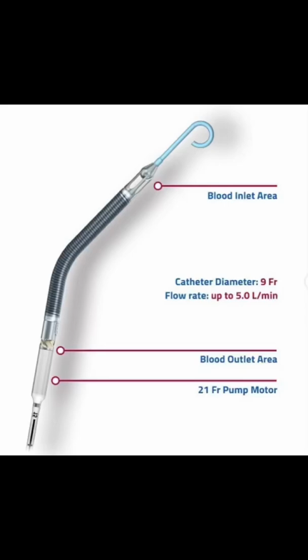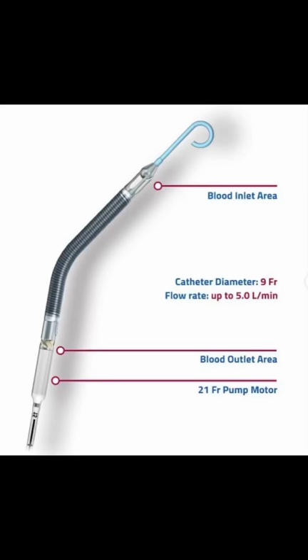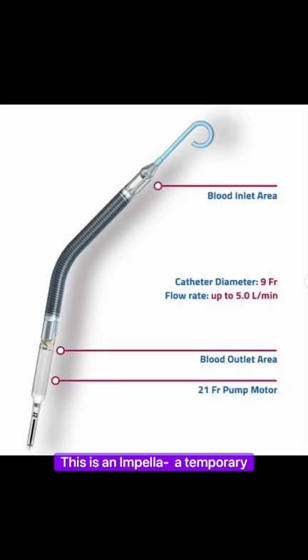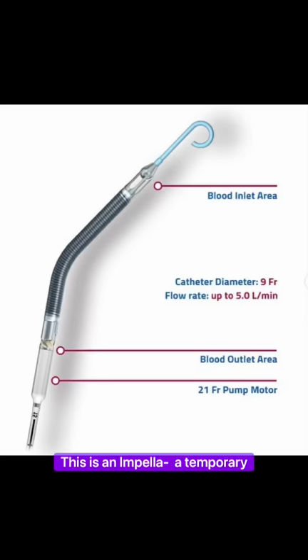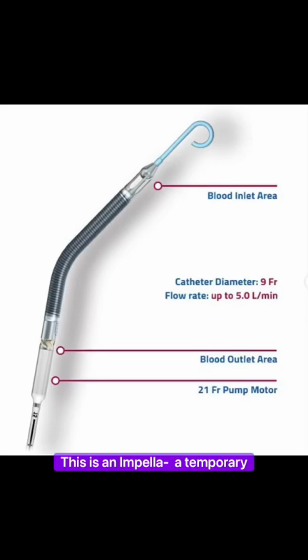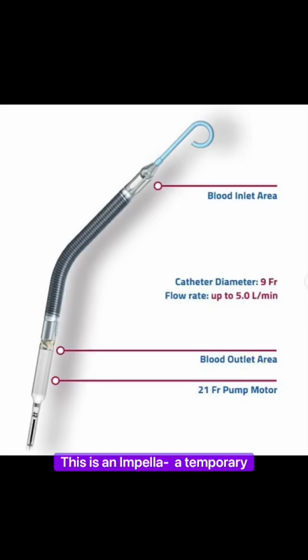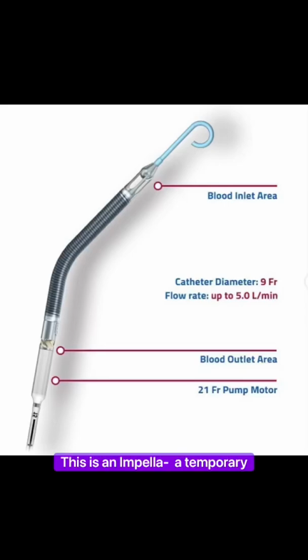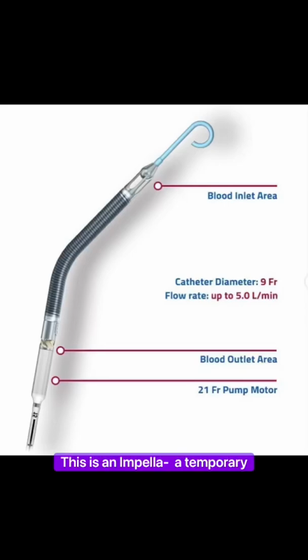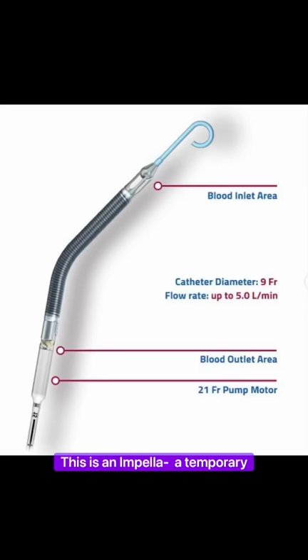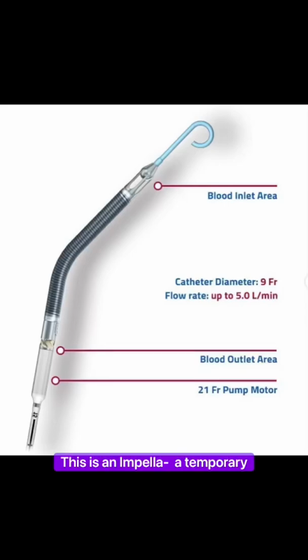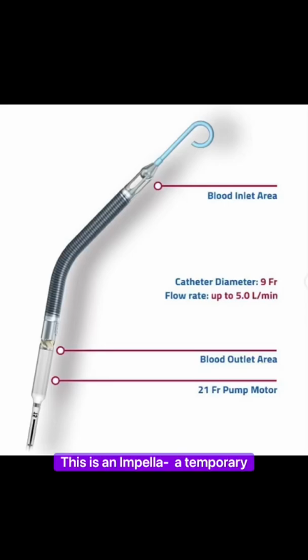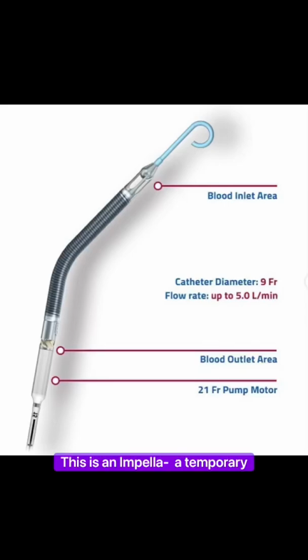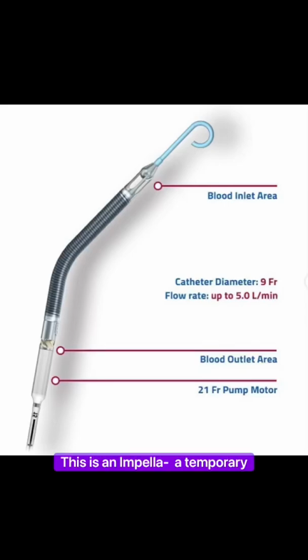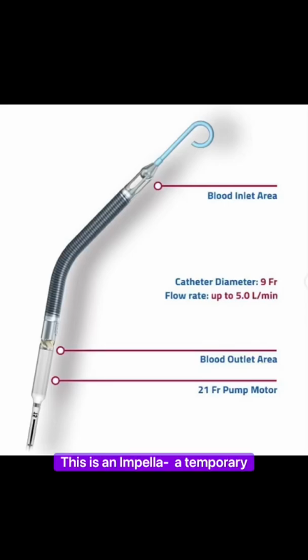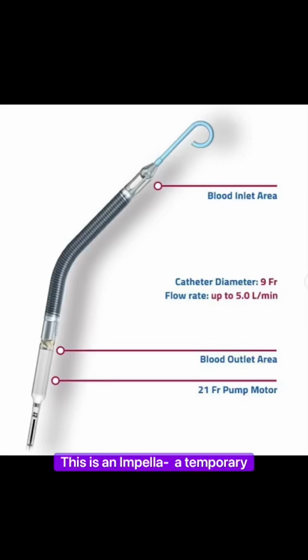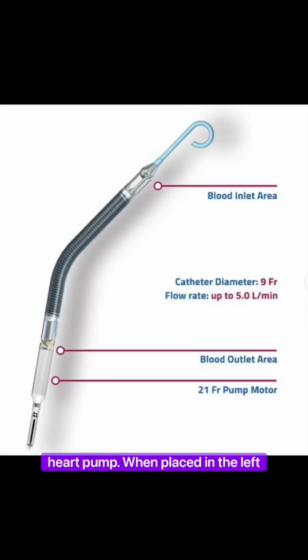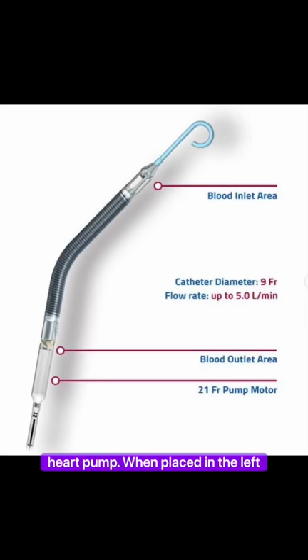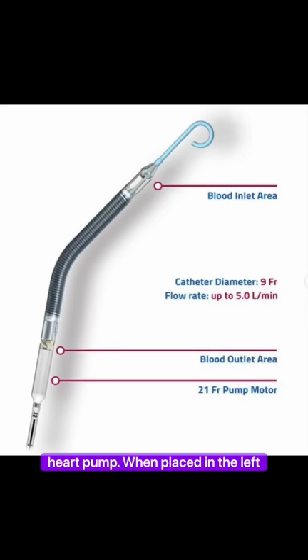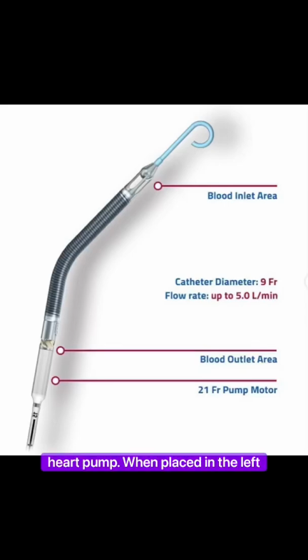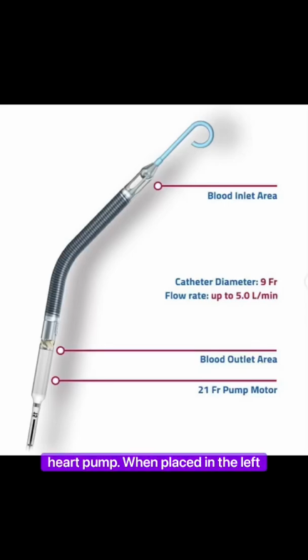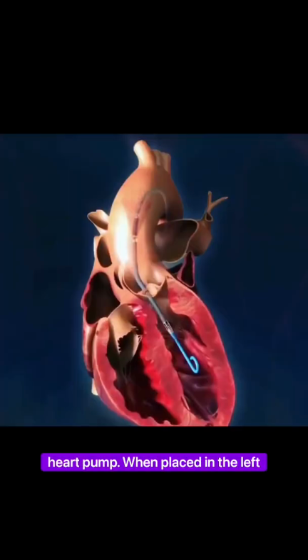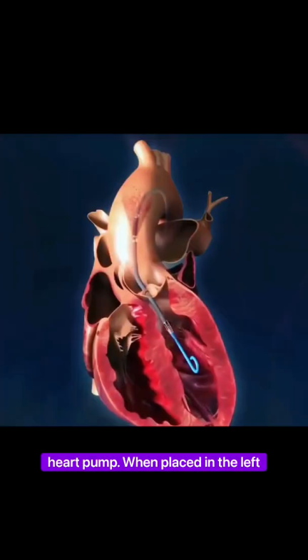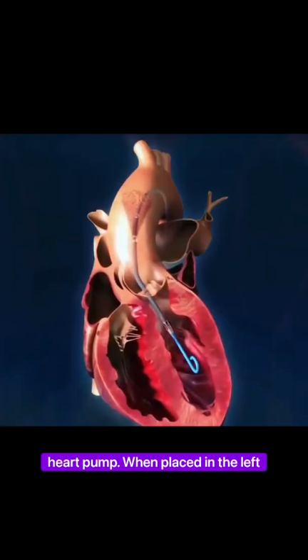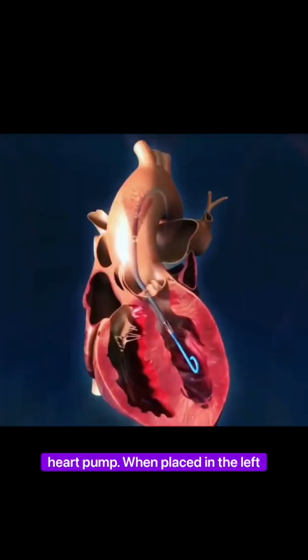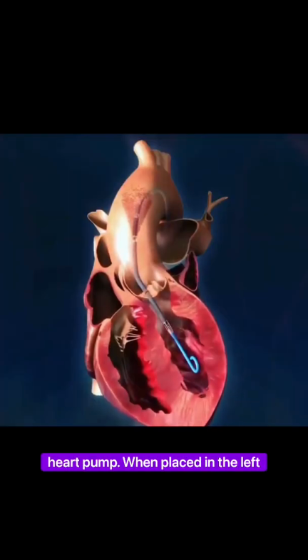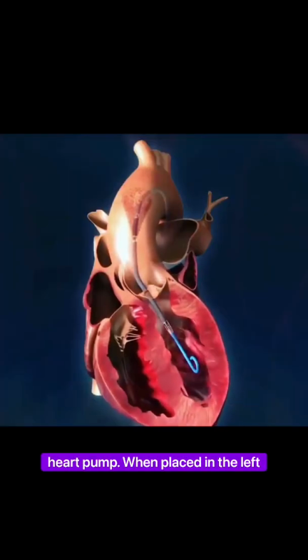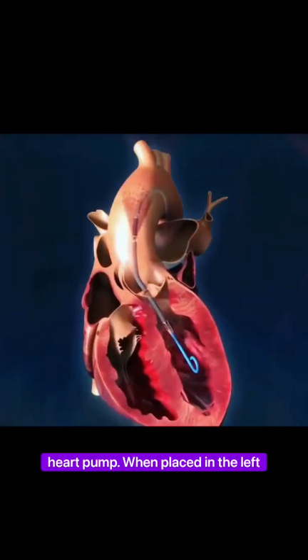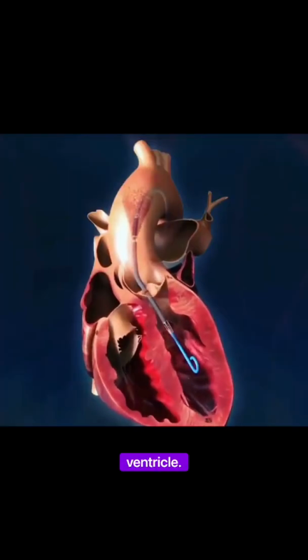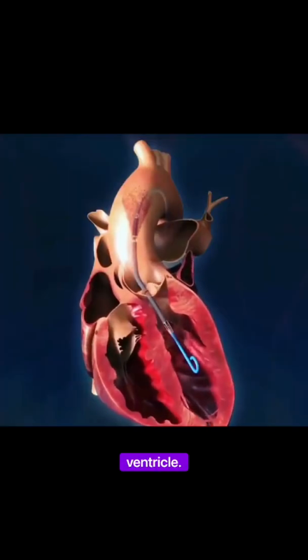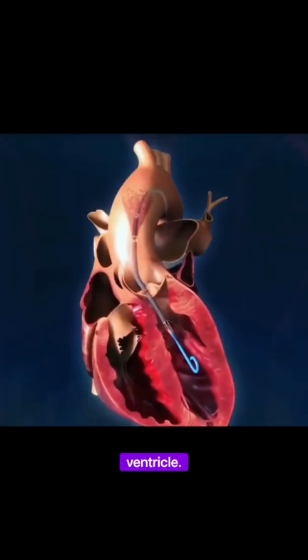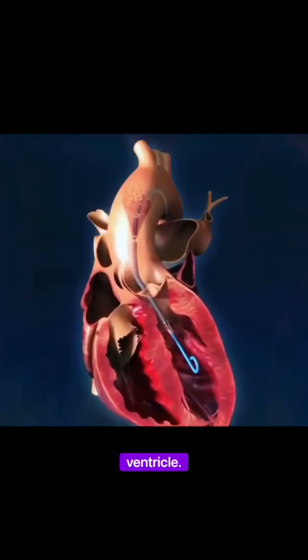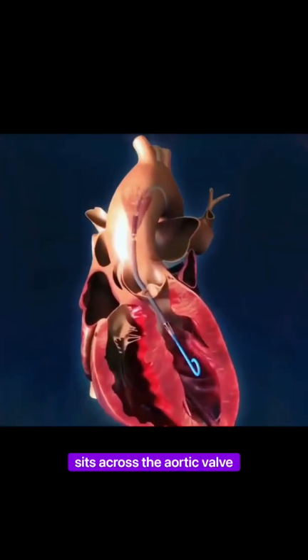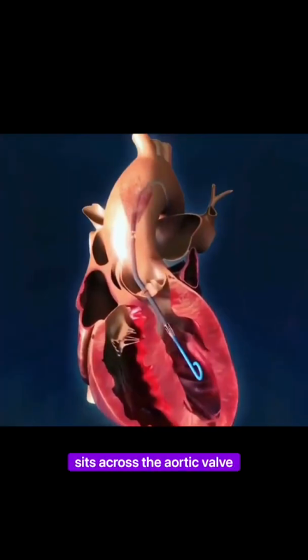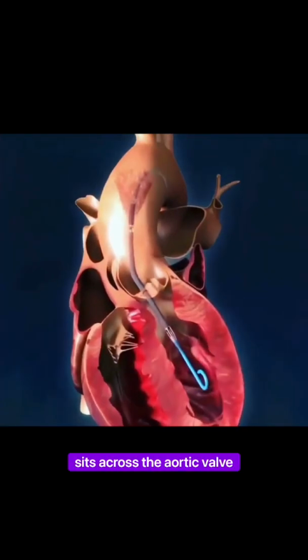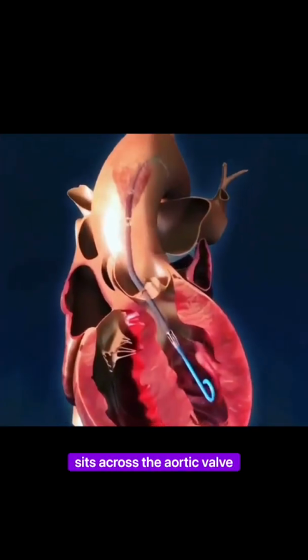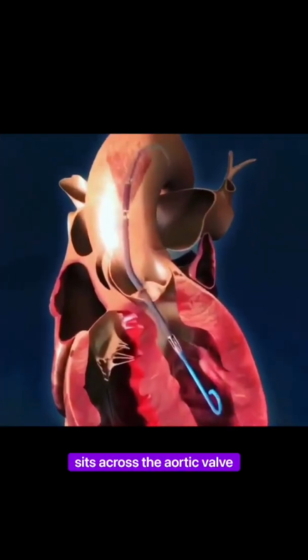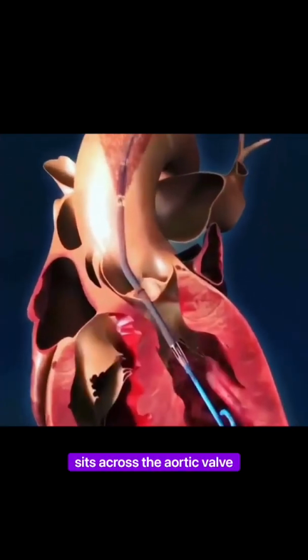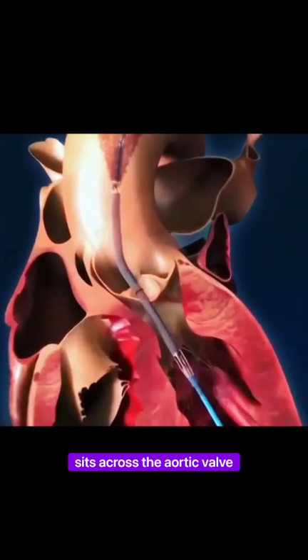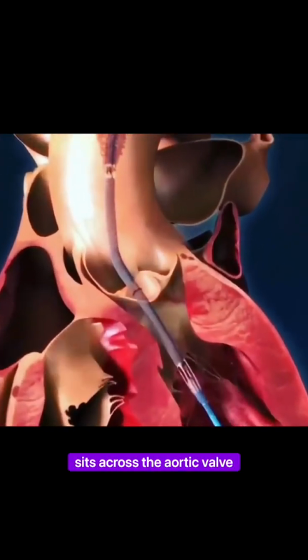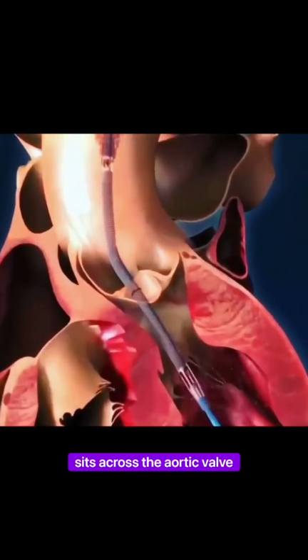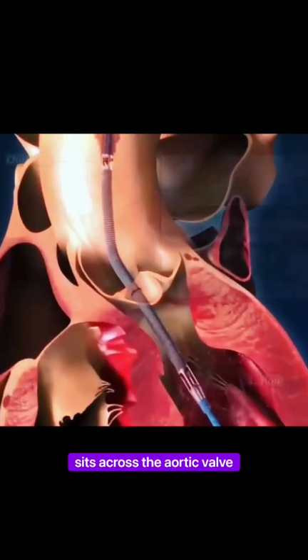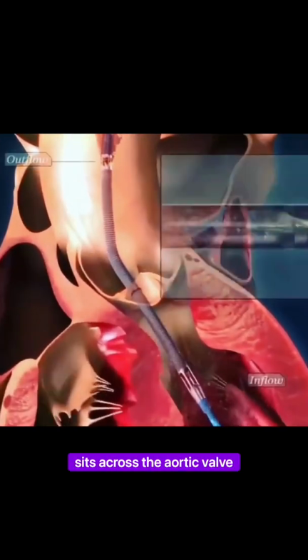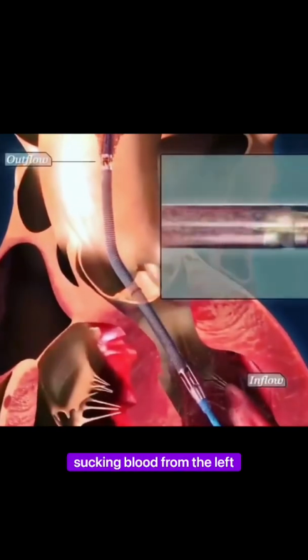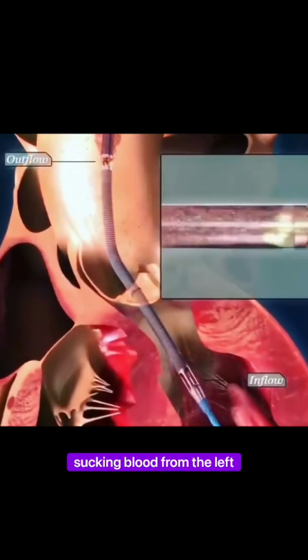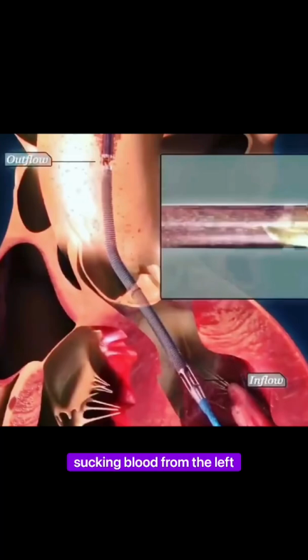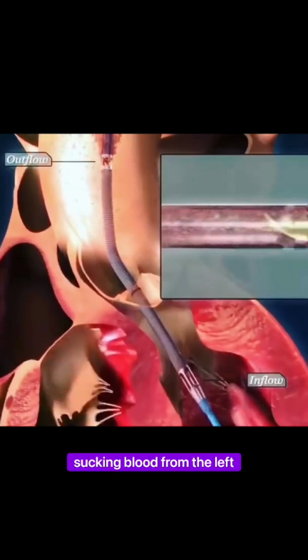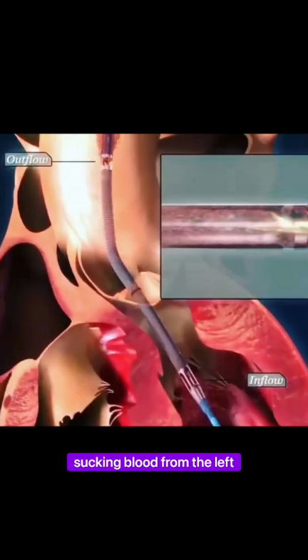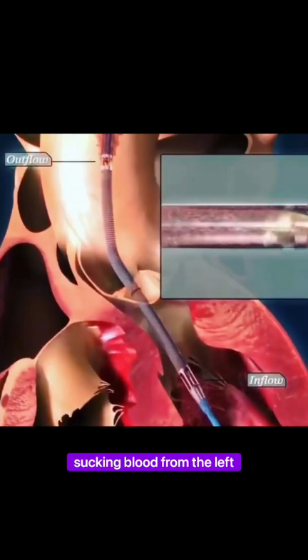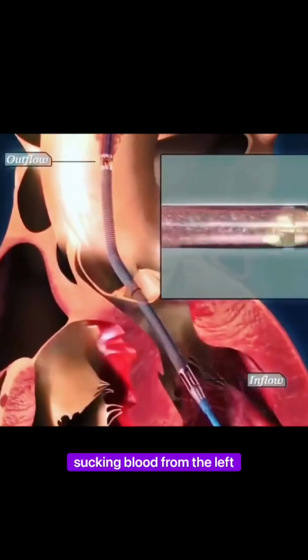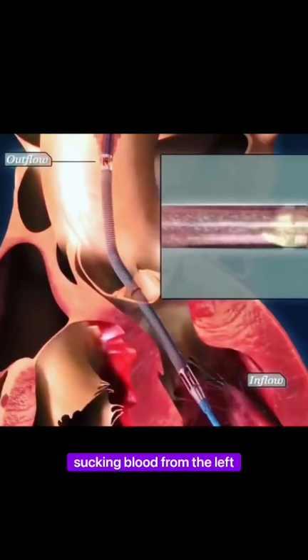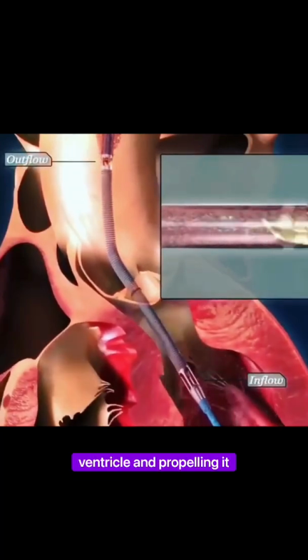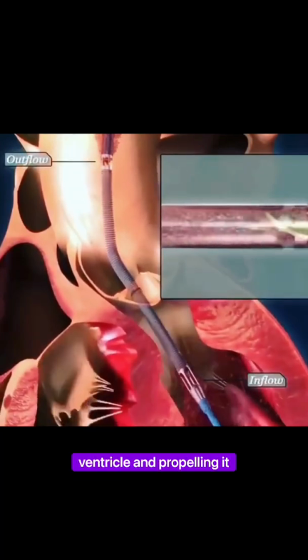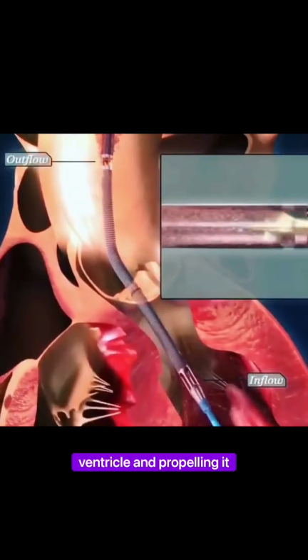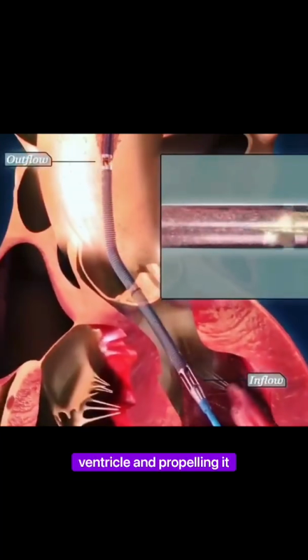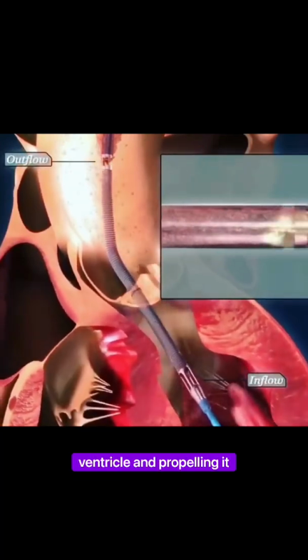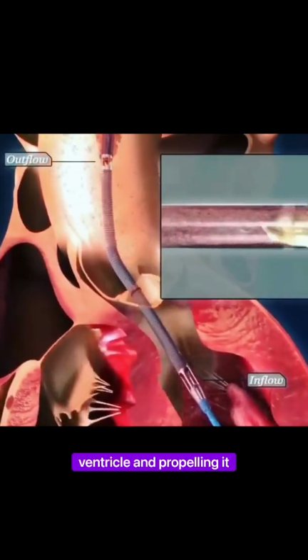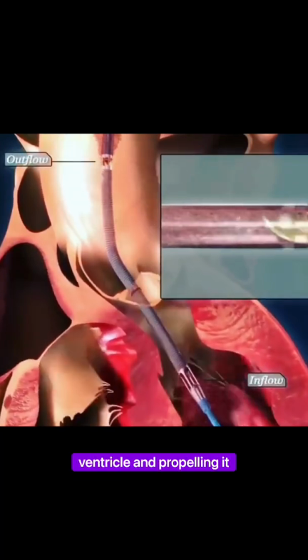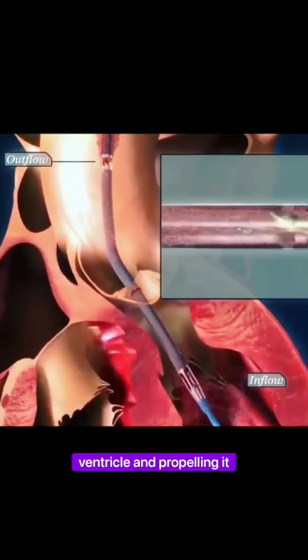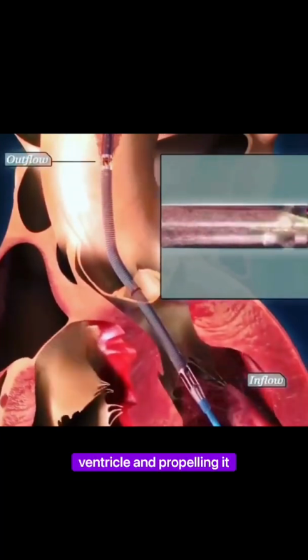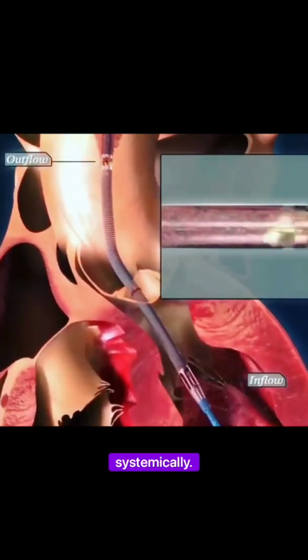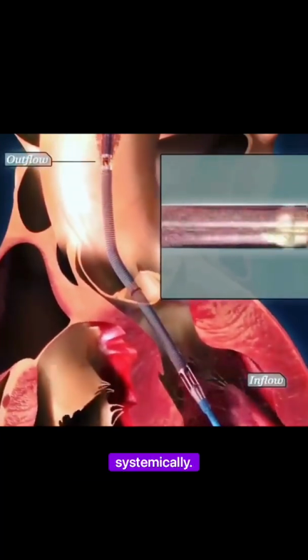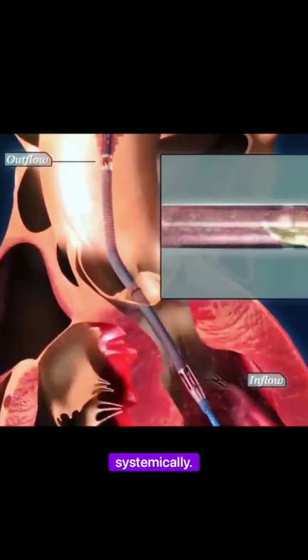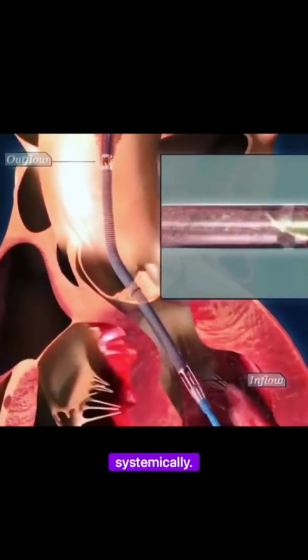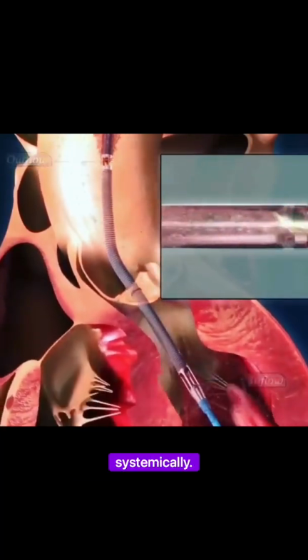This is an Impella, a temporary heart pump. When placed in the left ventricle, it sits across the aortic valve, sucking blood from the left ventricle and propelling it systemically.